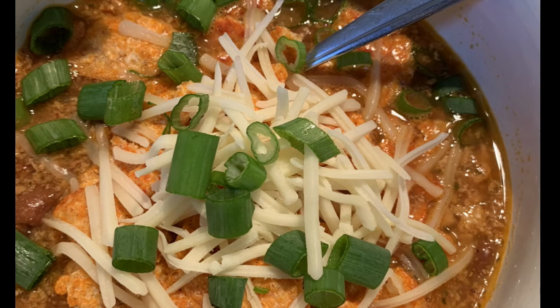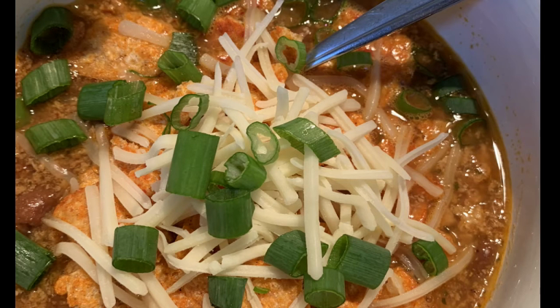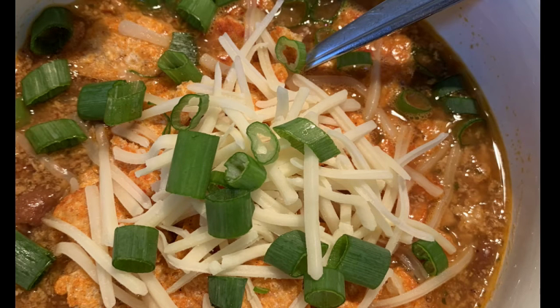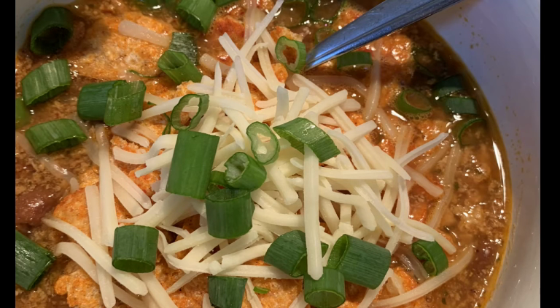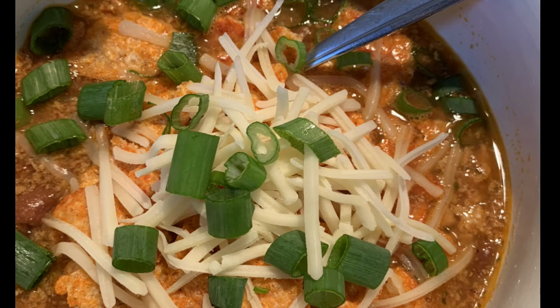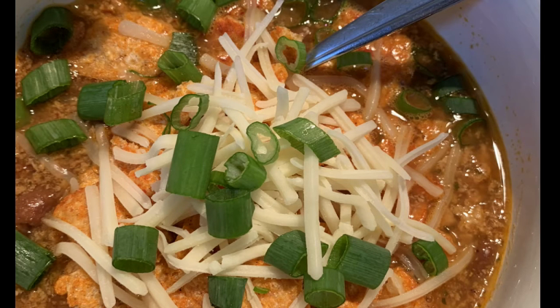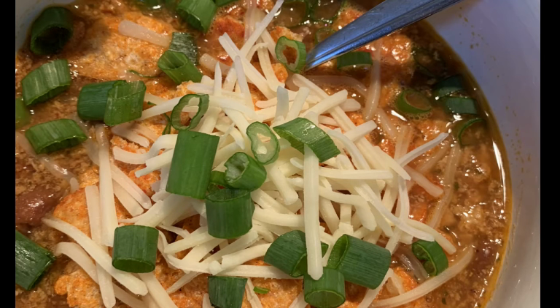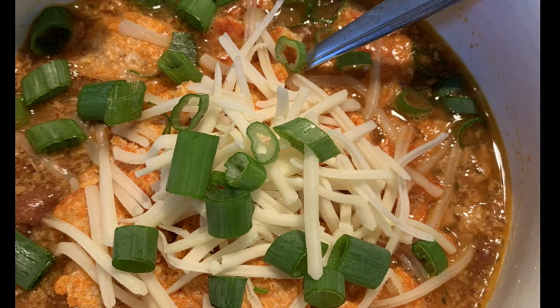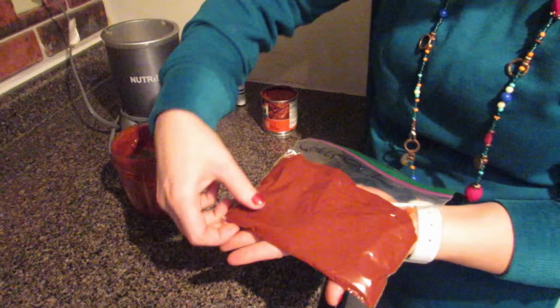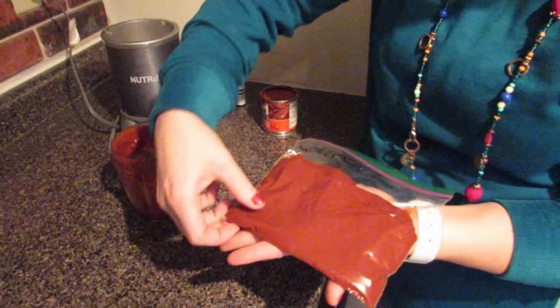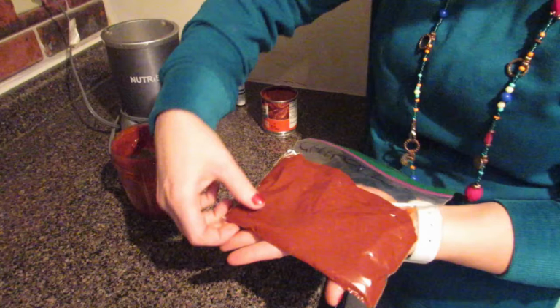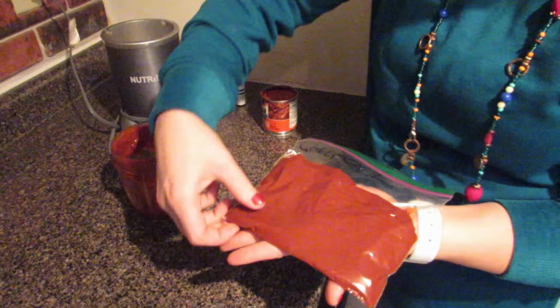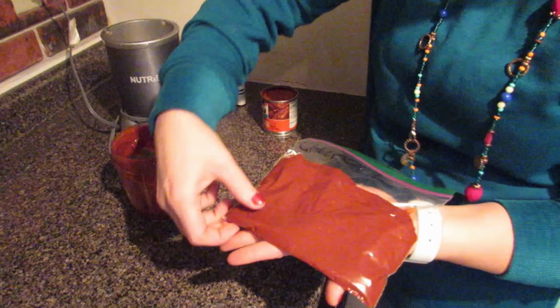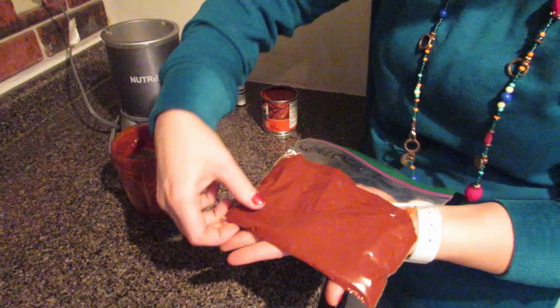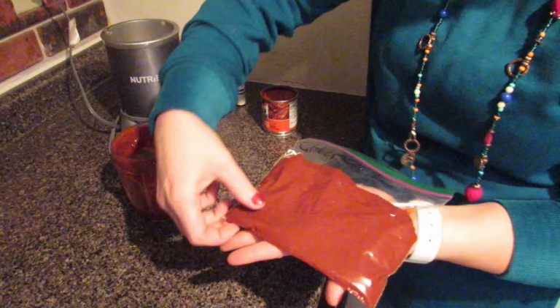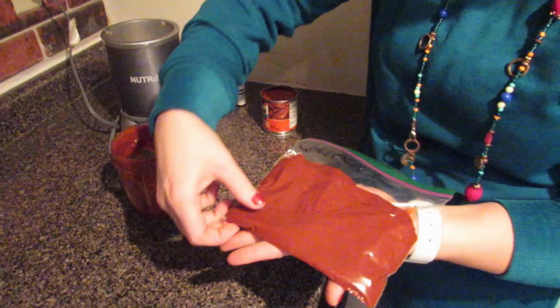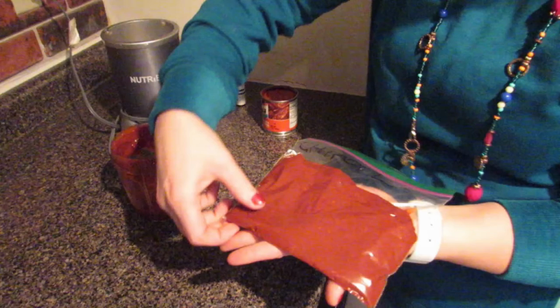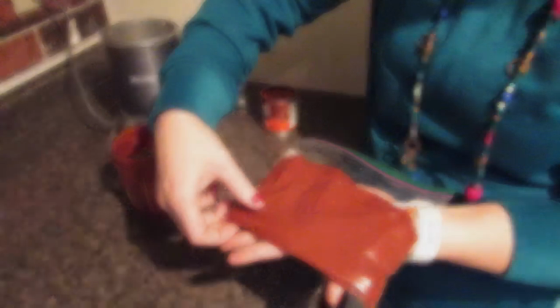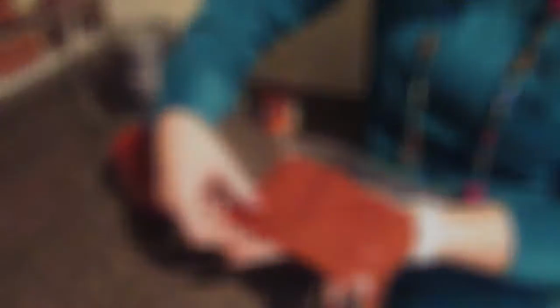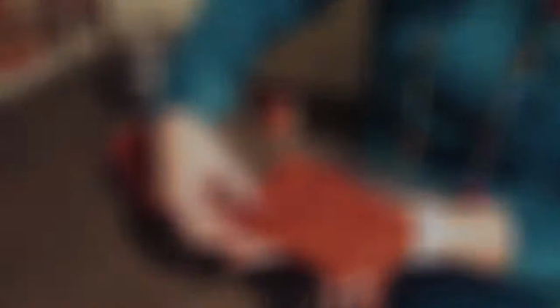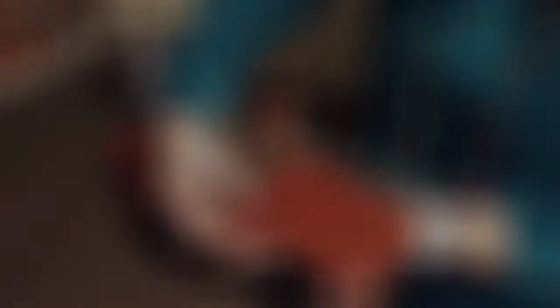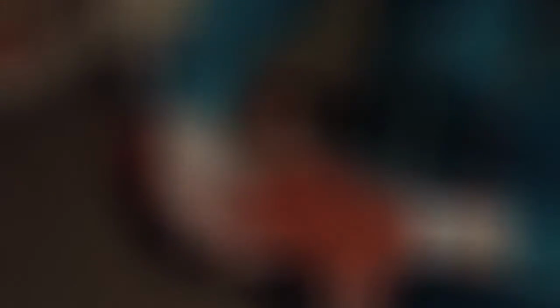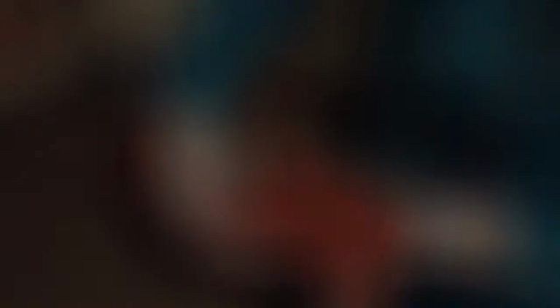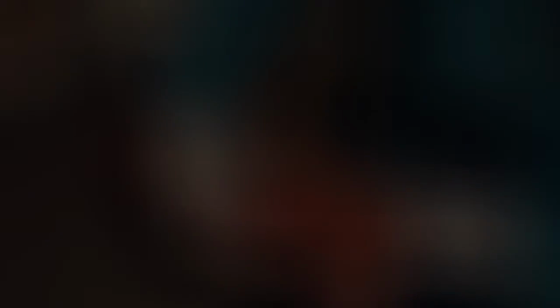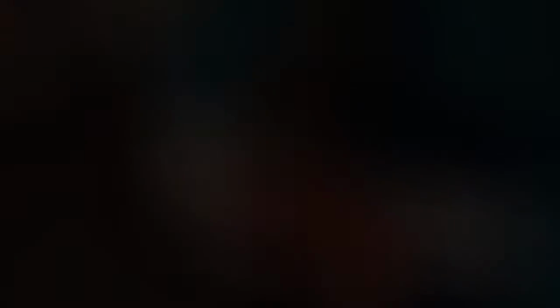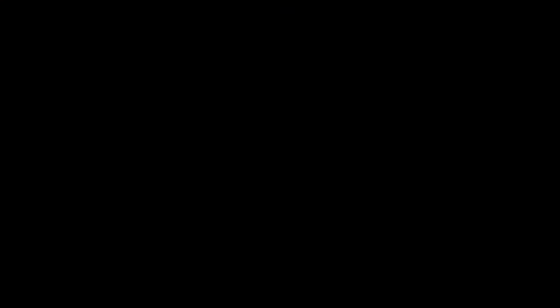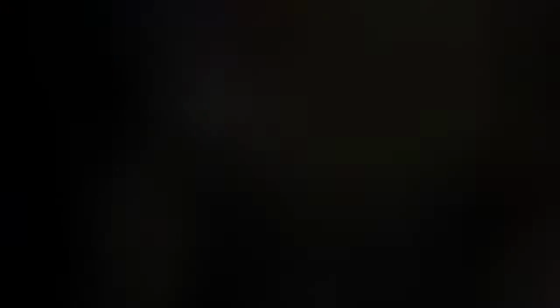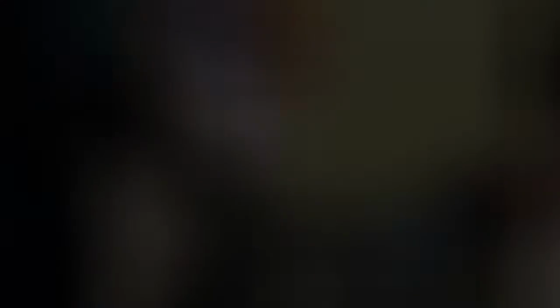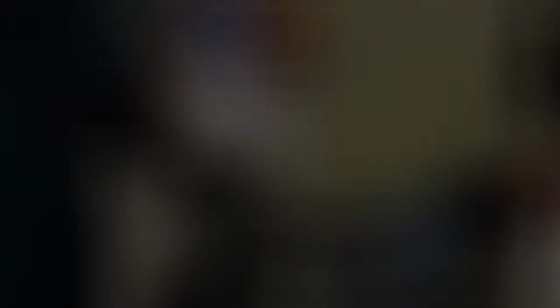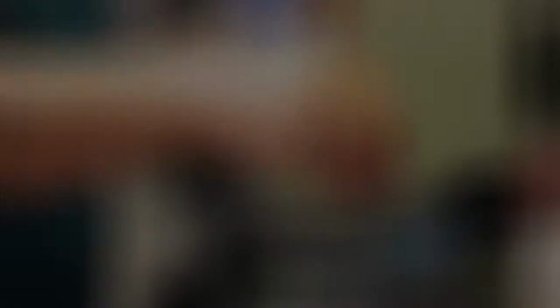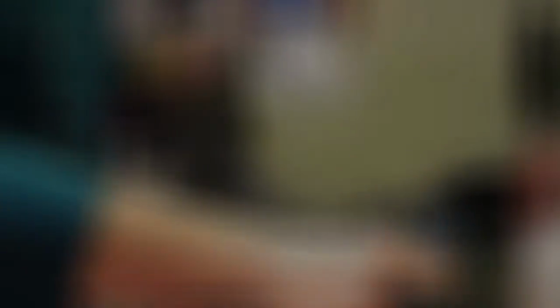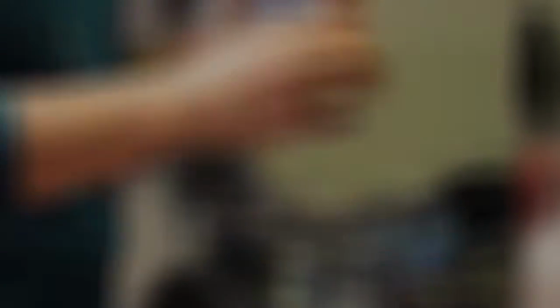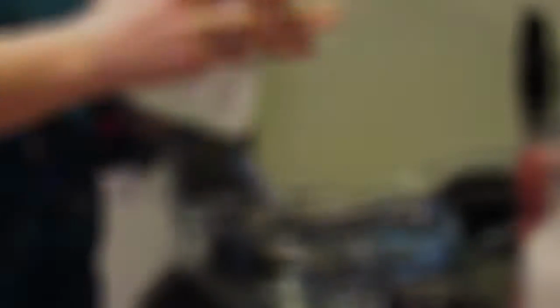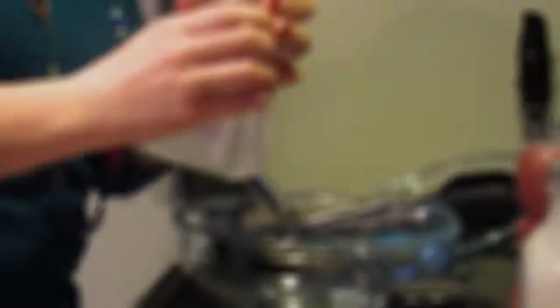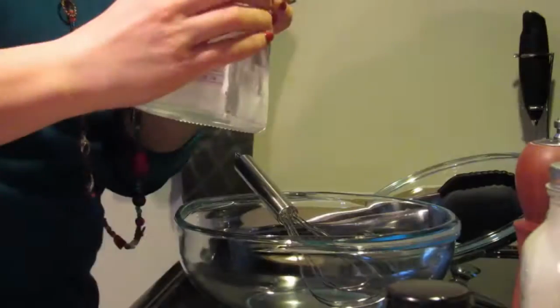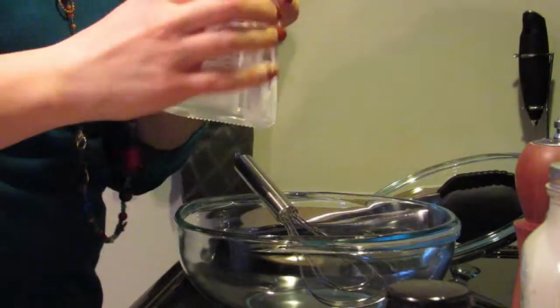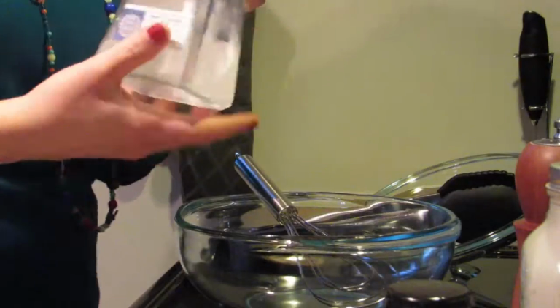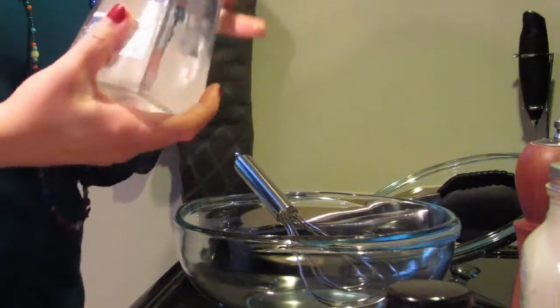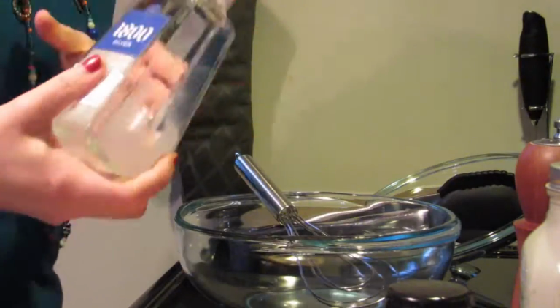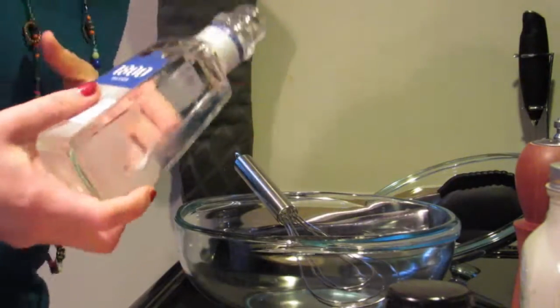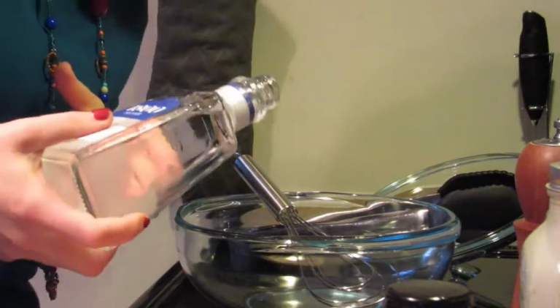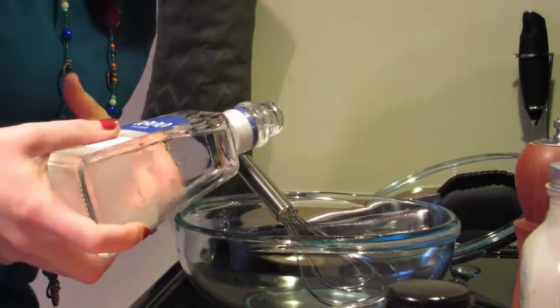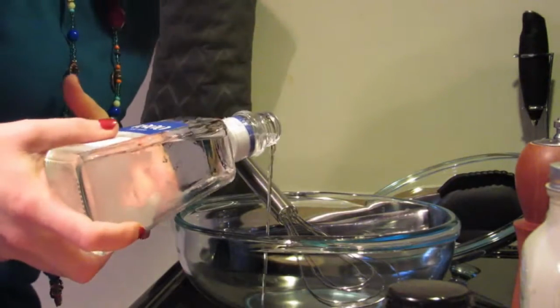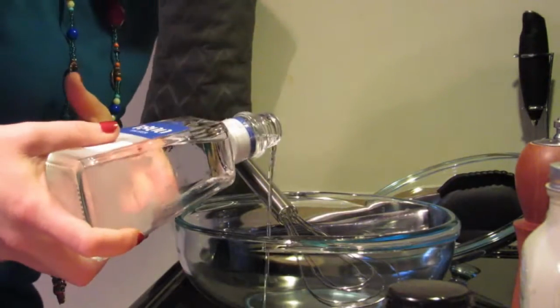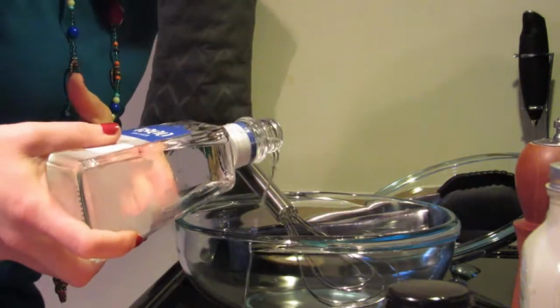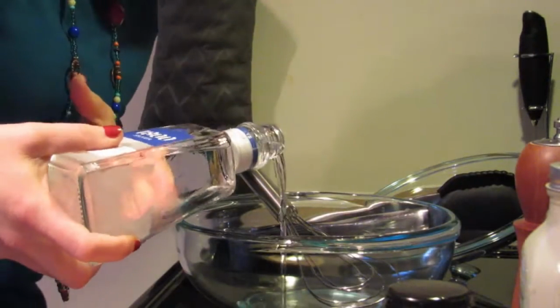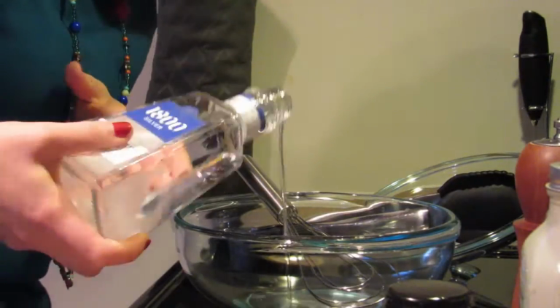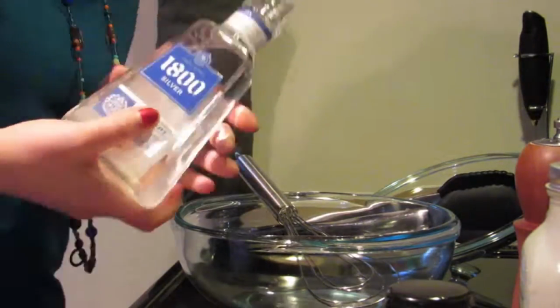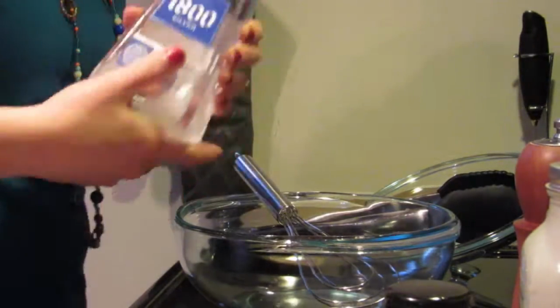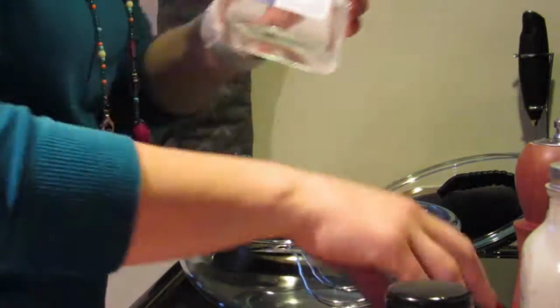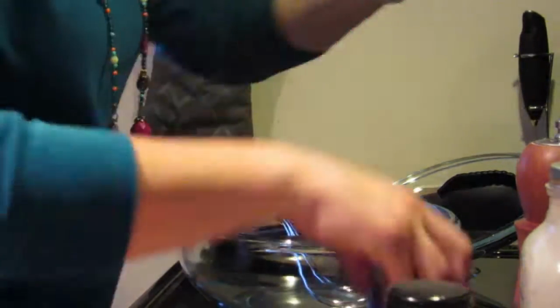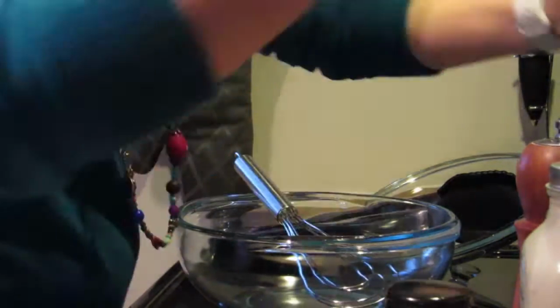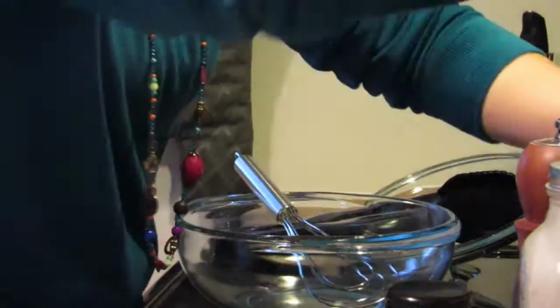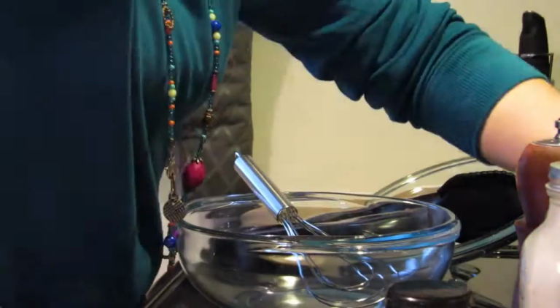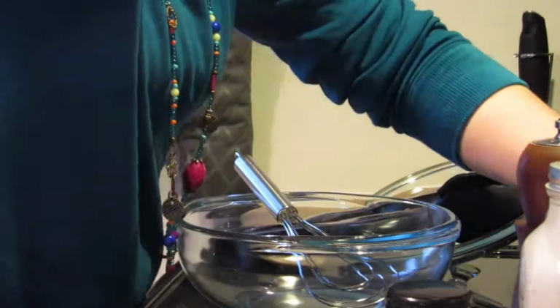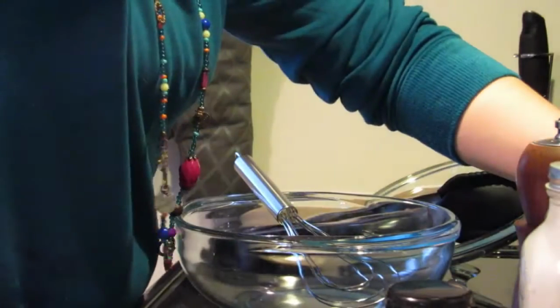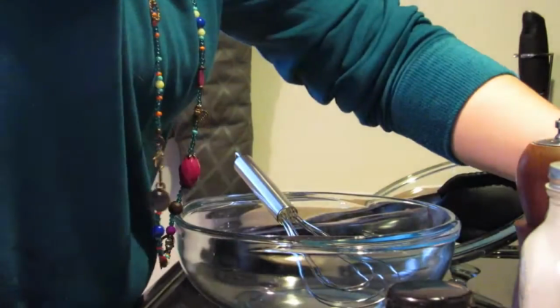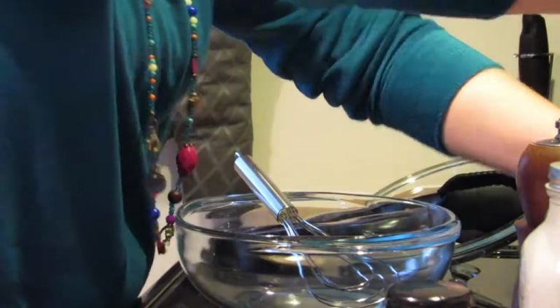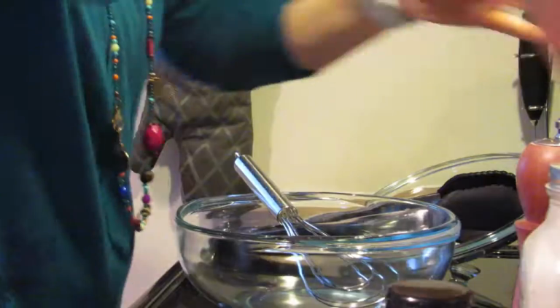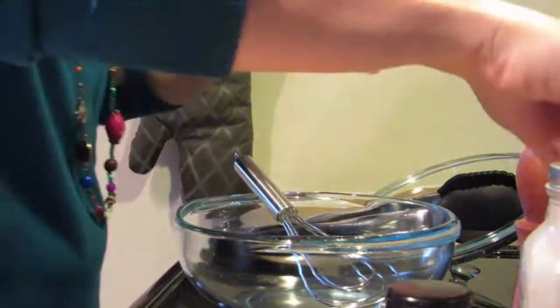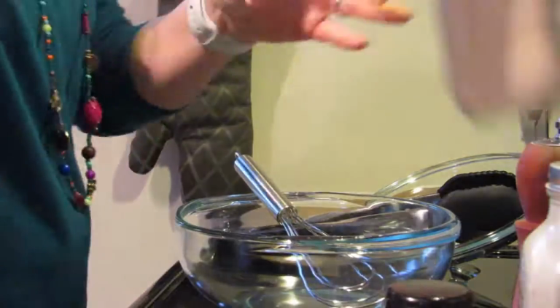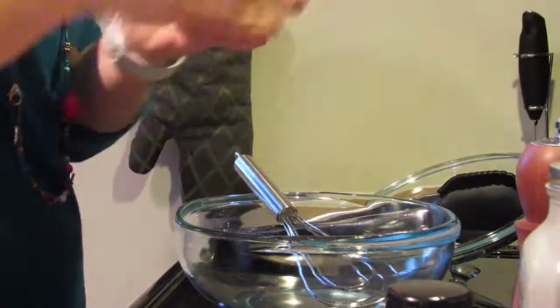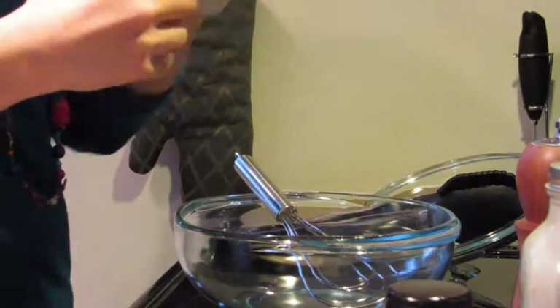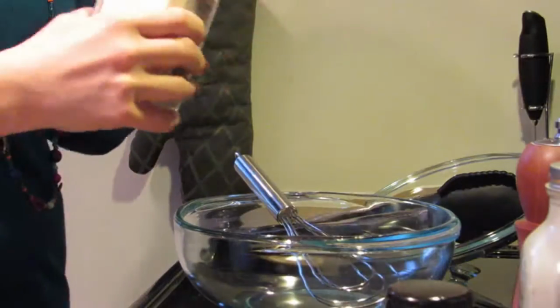We also made a chipotle chicken chili, as well as pureeing the chipotle and adobo. We are starting with the tequila lime chicken — I gotta get that marinating for a couple hours.